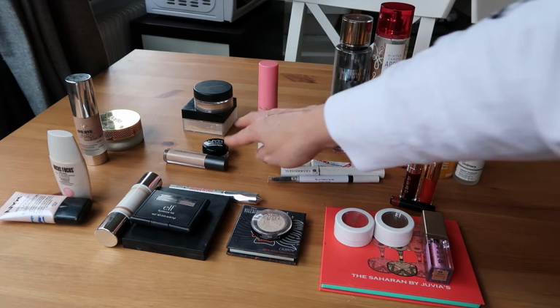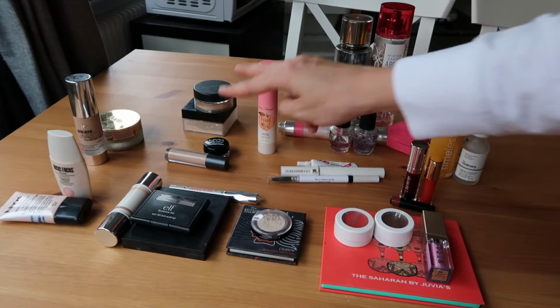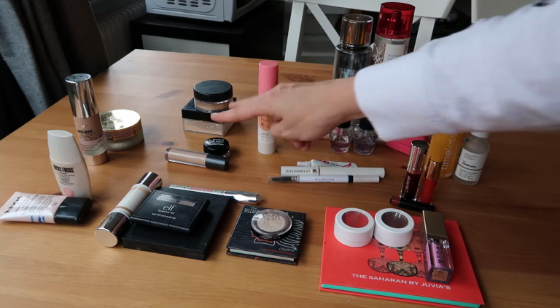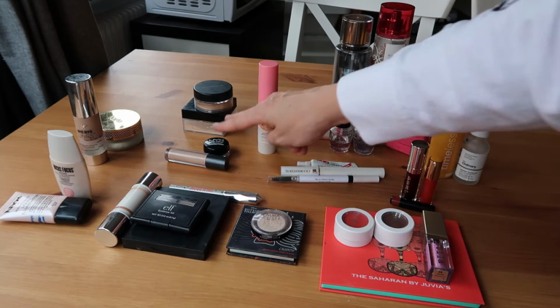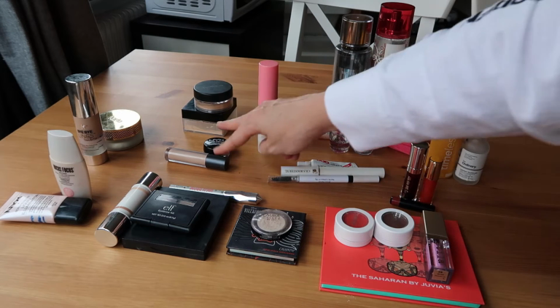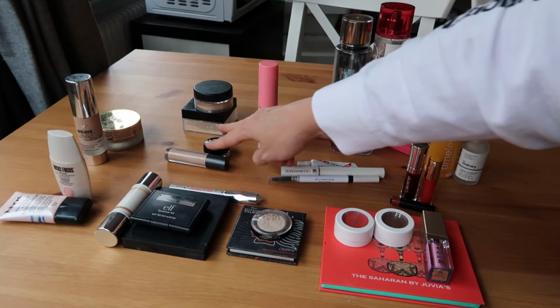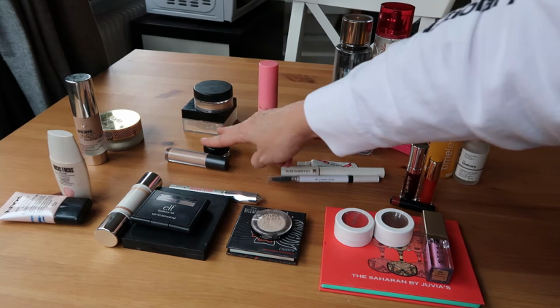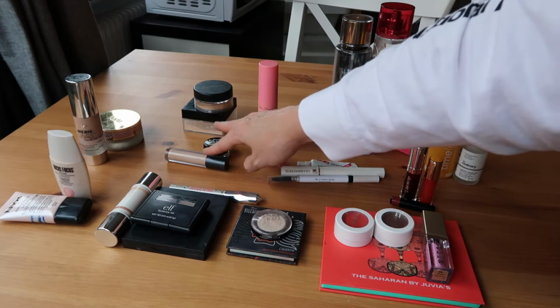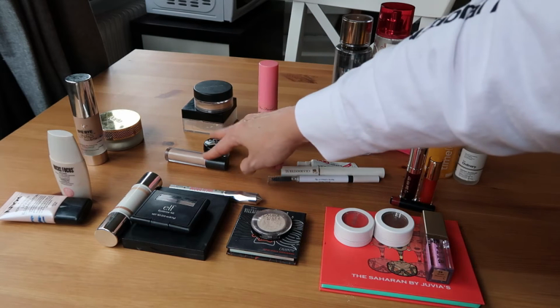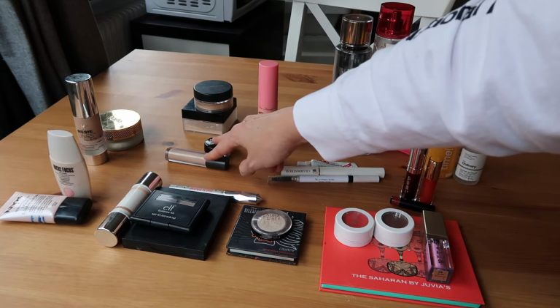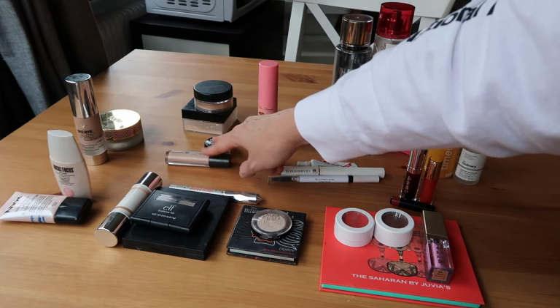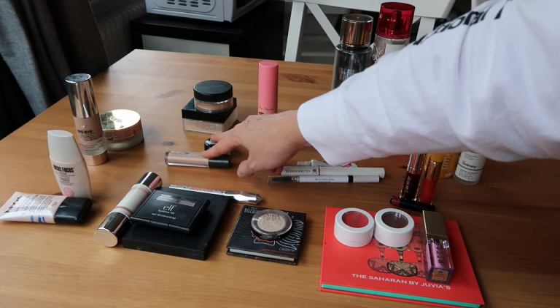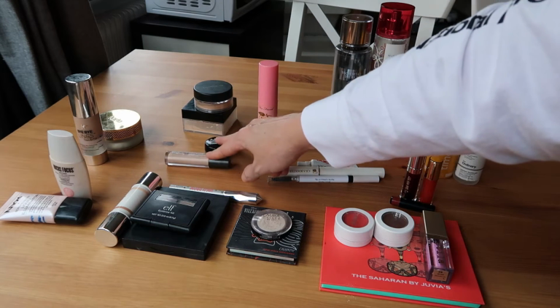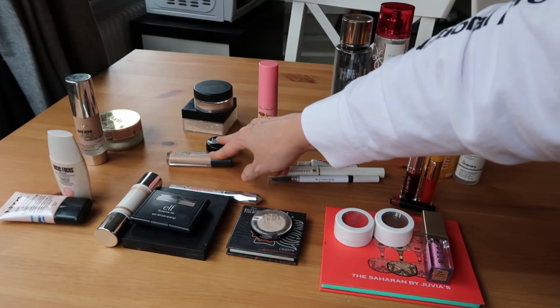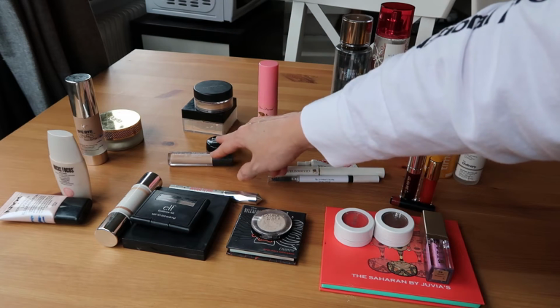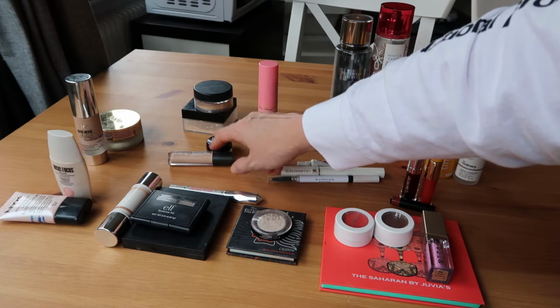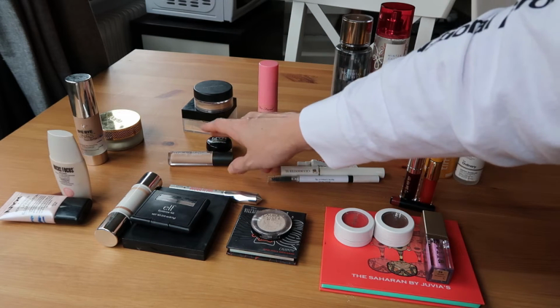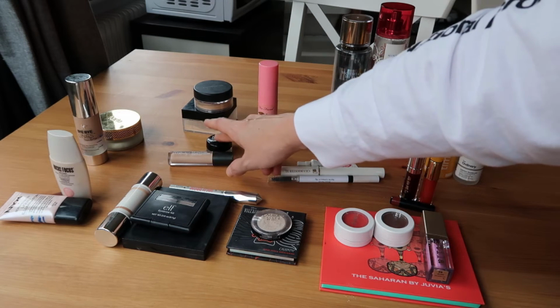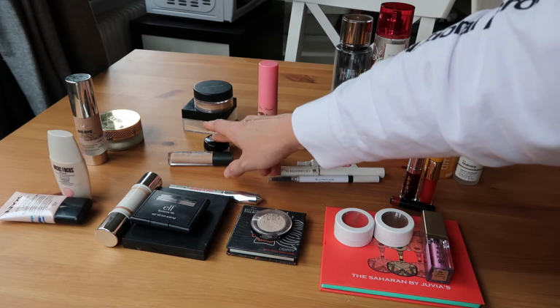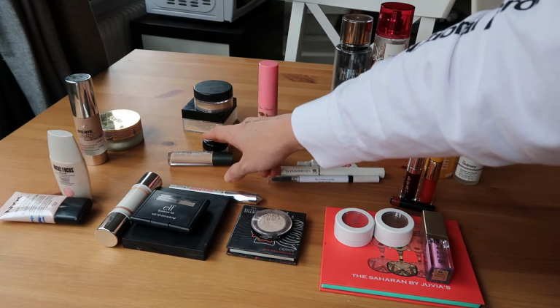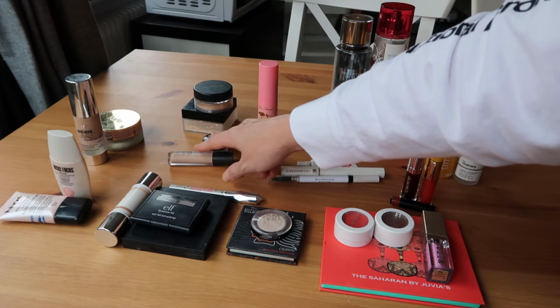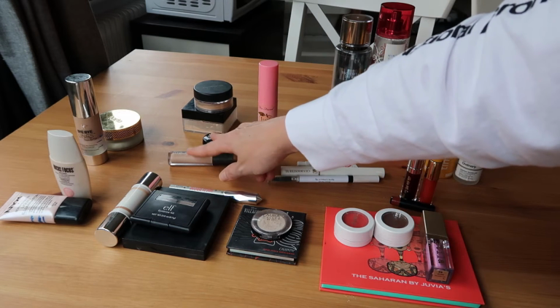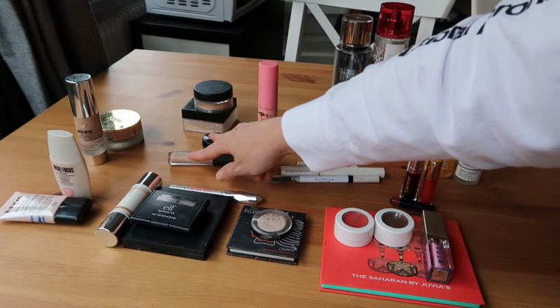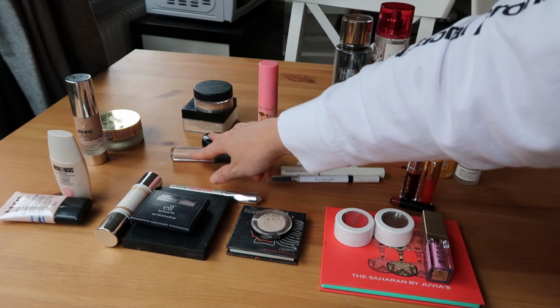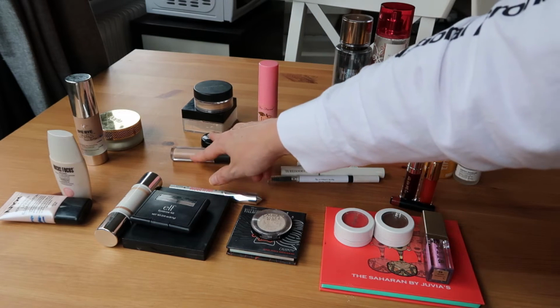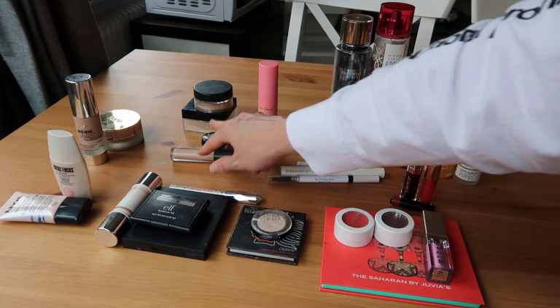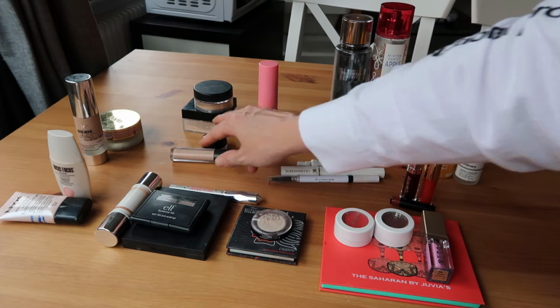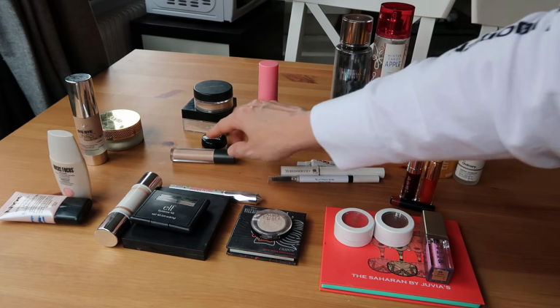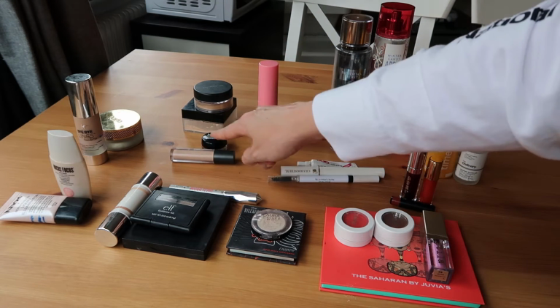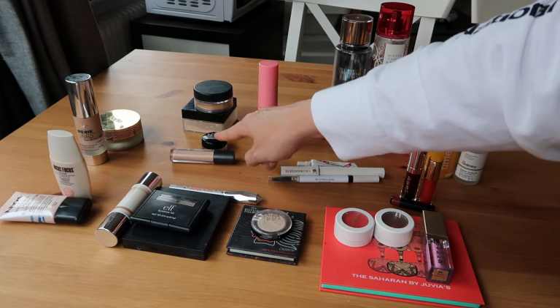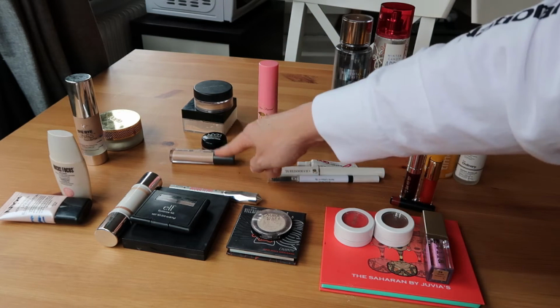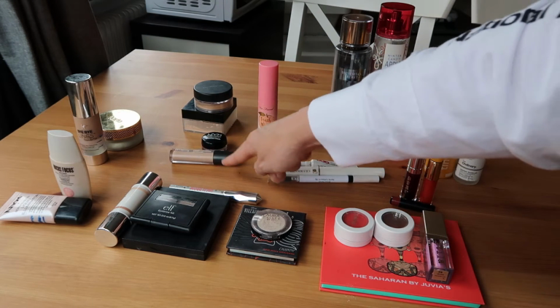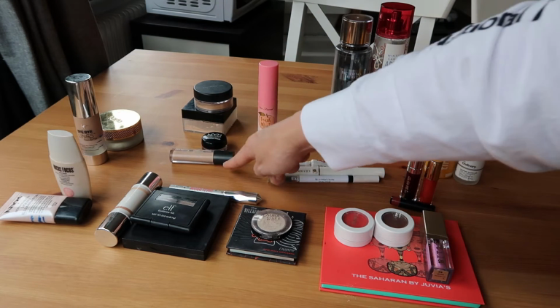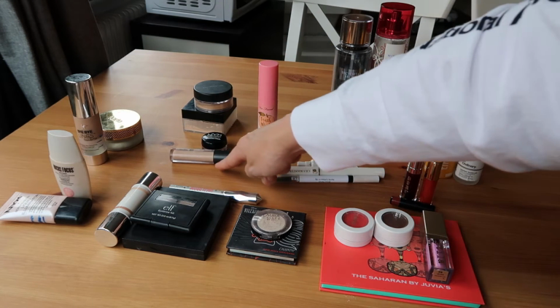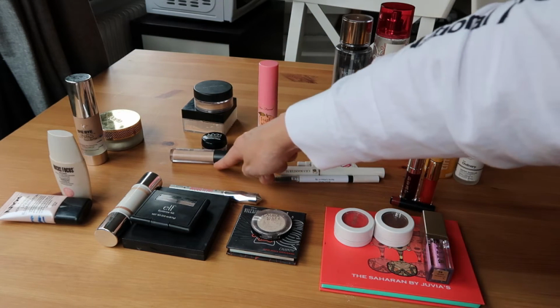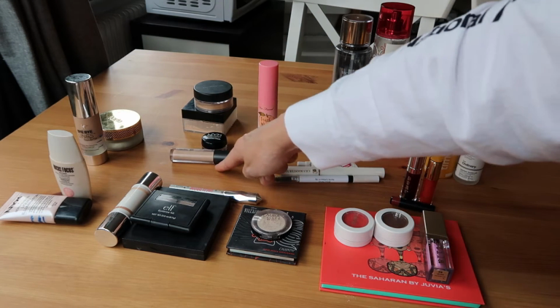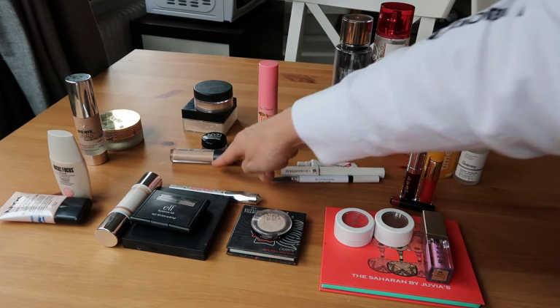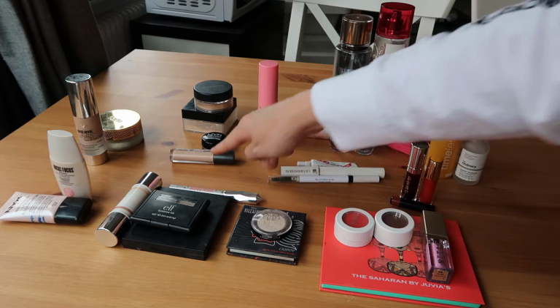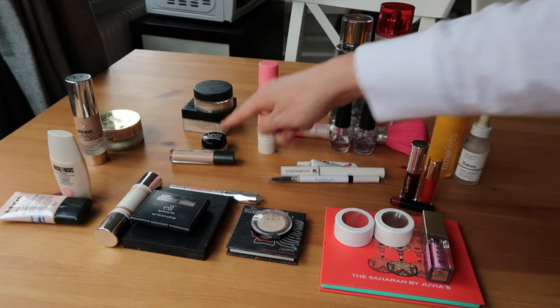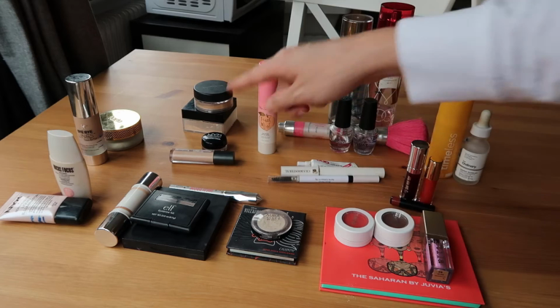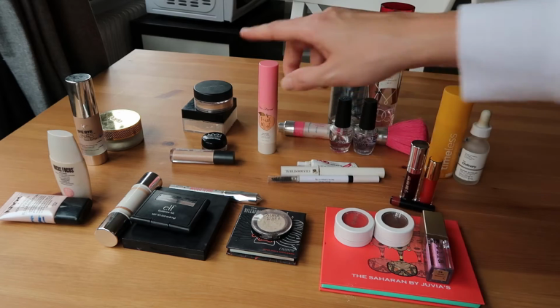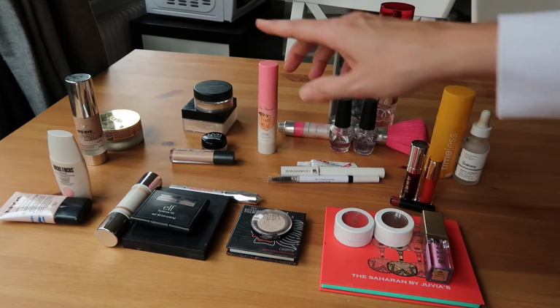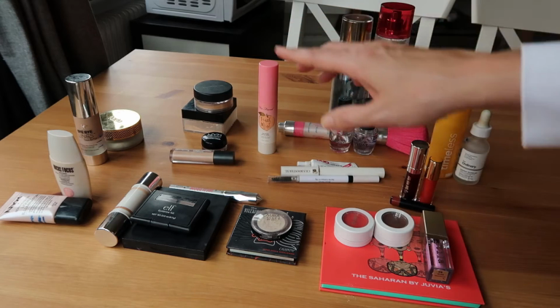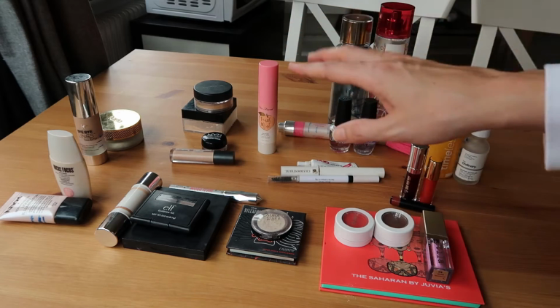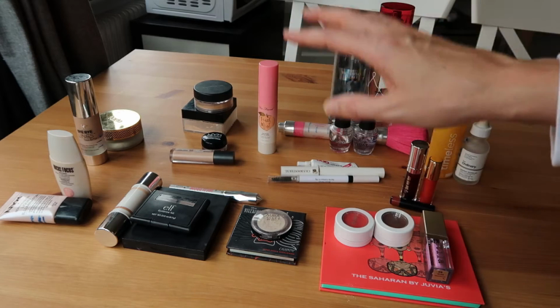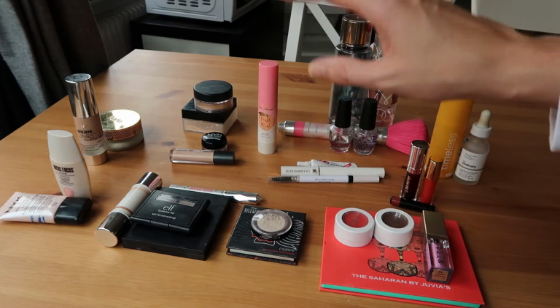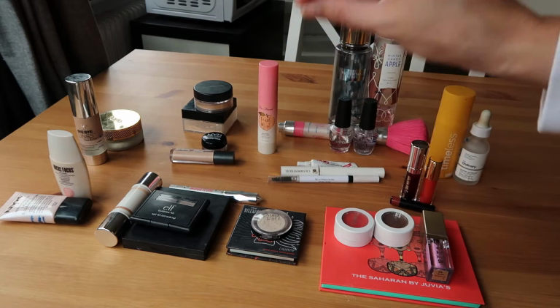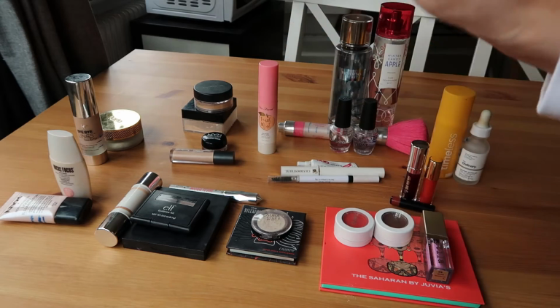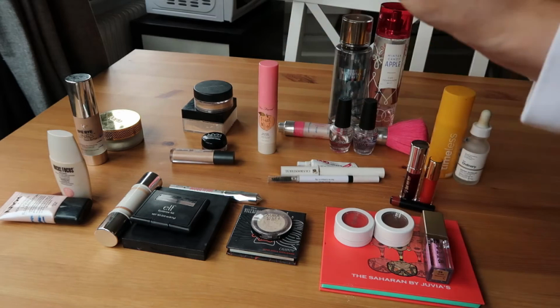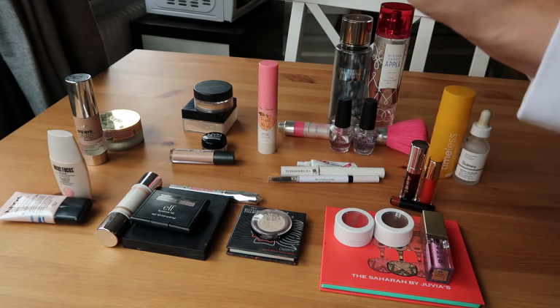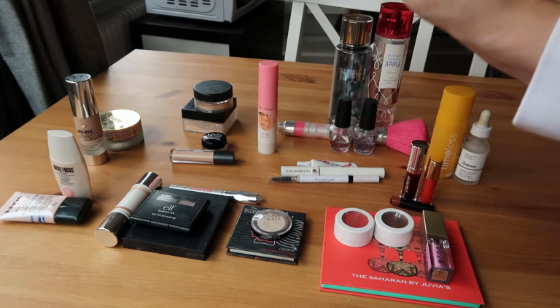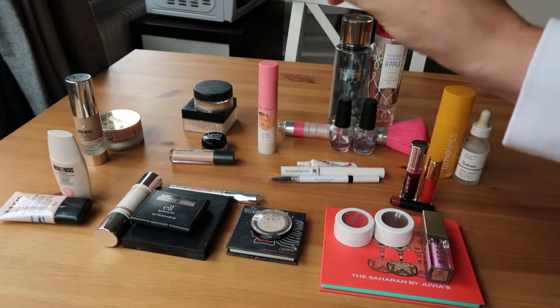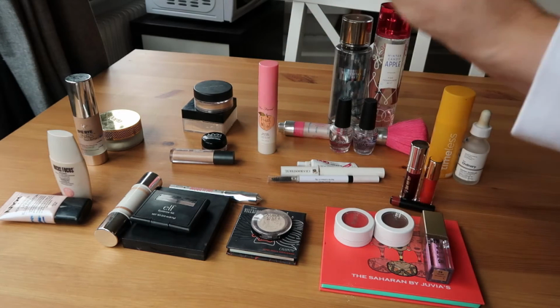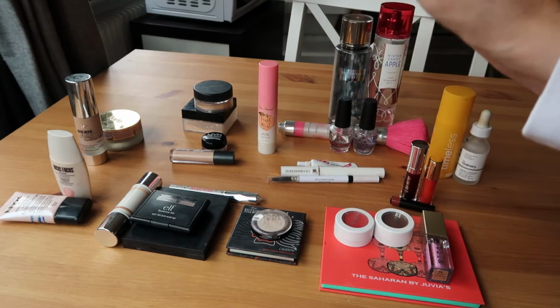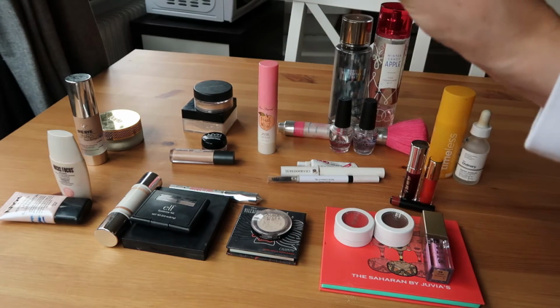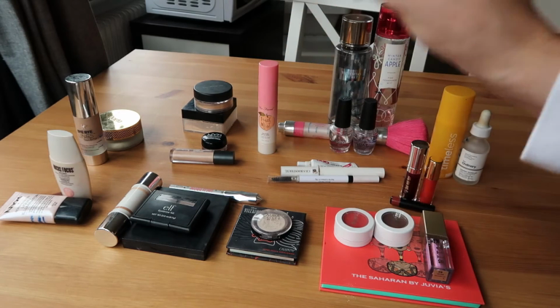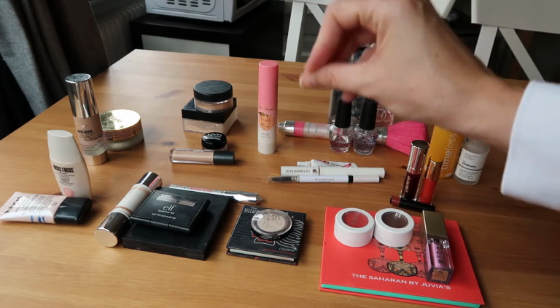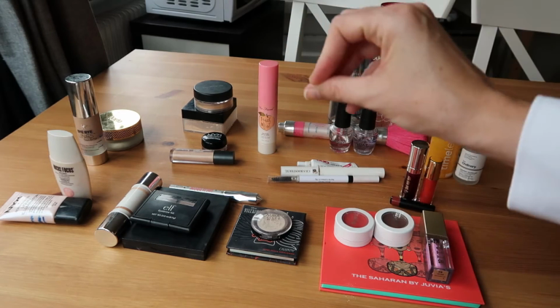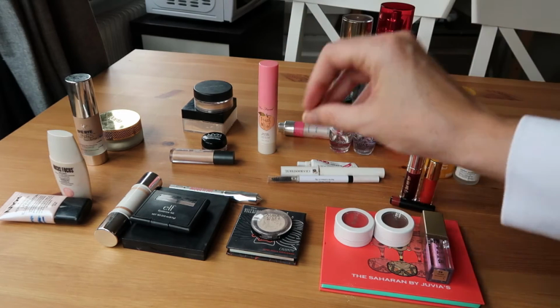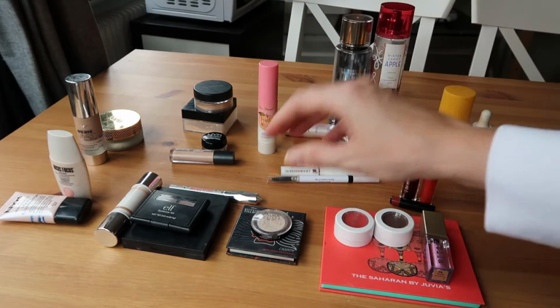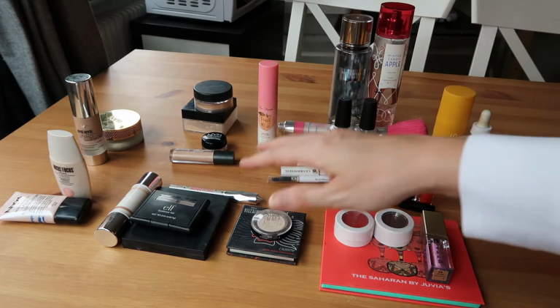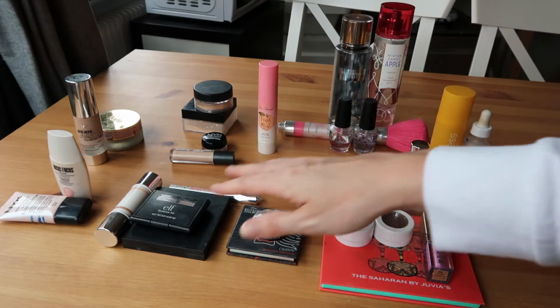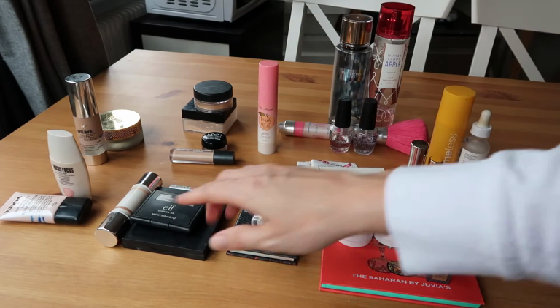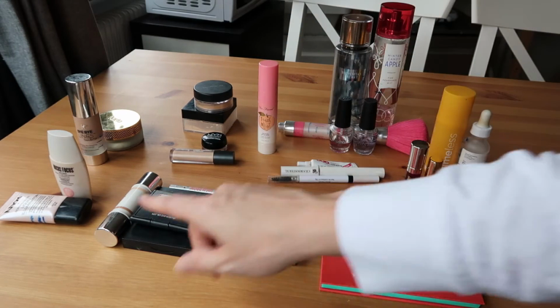Then we have two concealer products. One is more of an under-eye primer and one is the actual concealer, and I think those will work out just fine together.